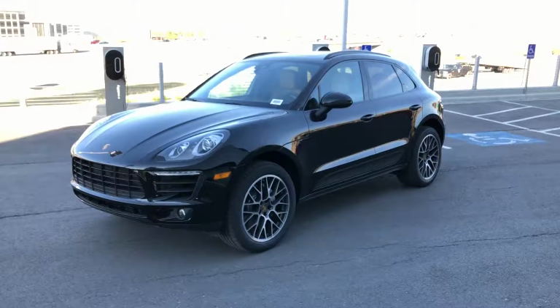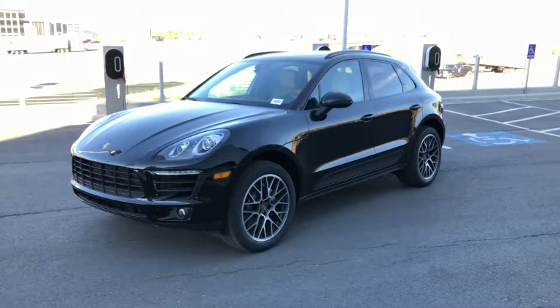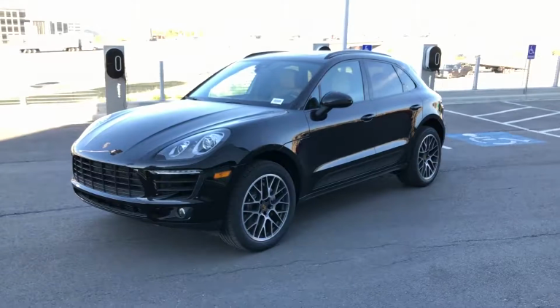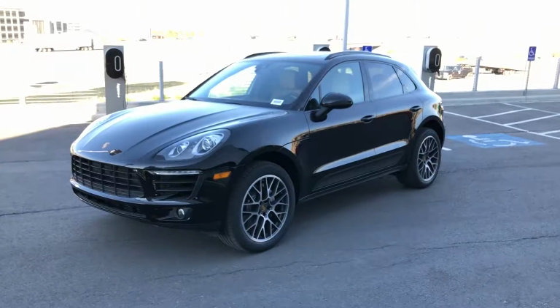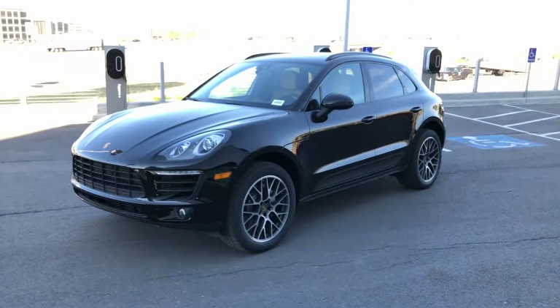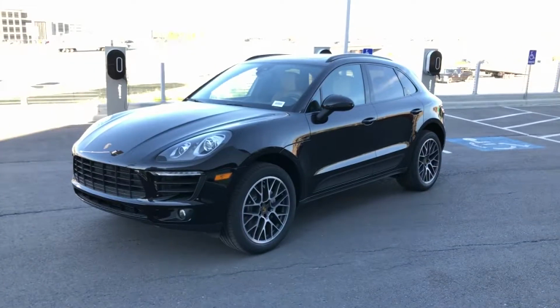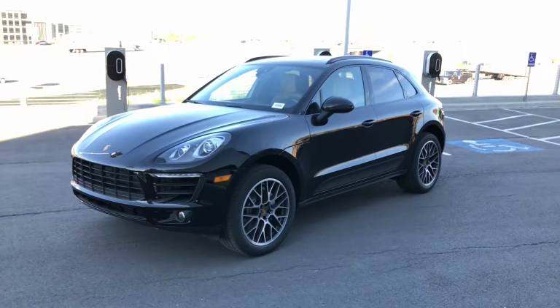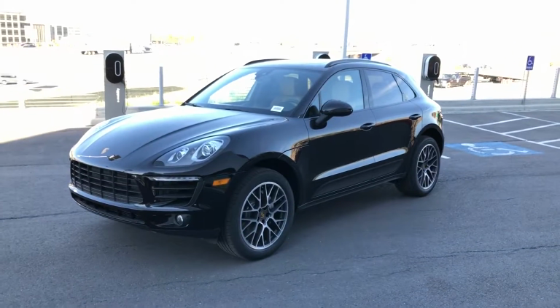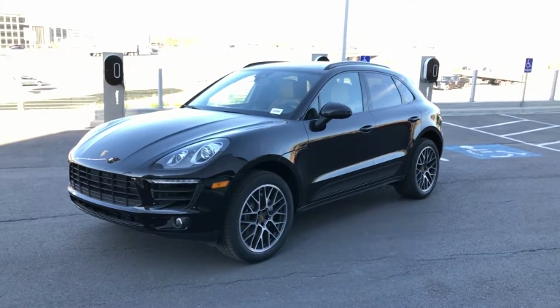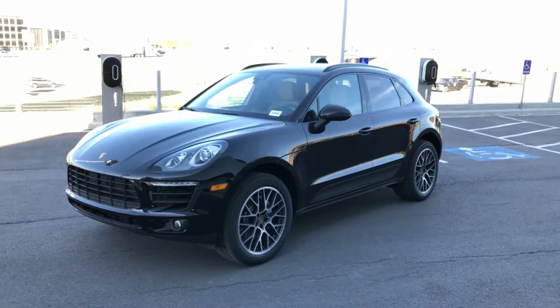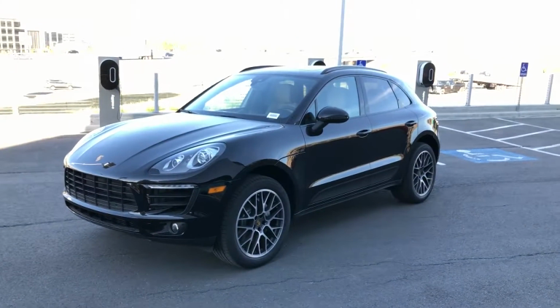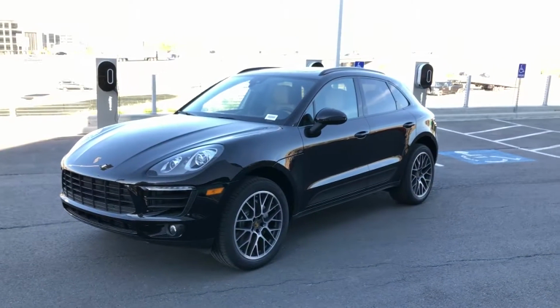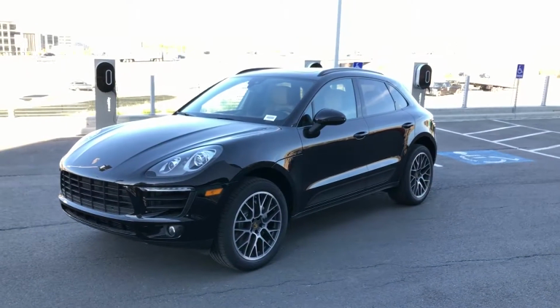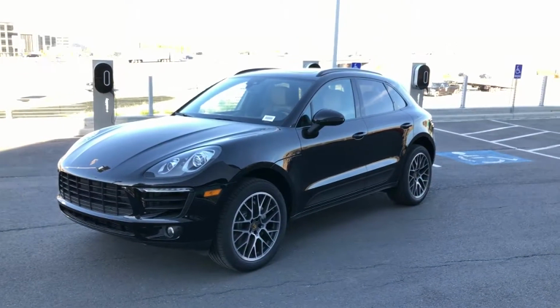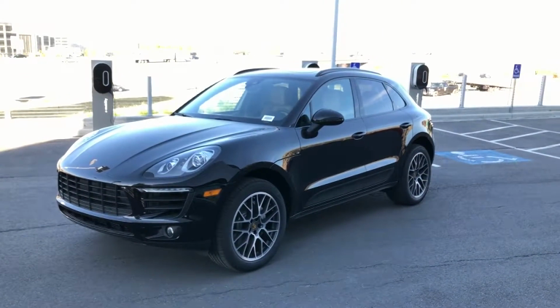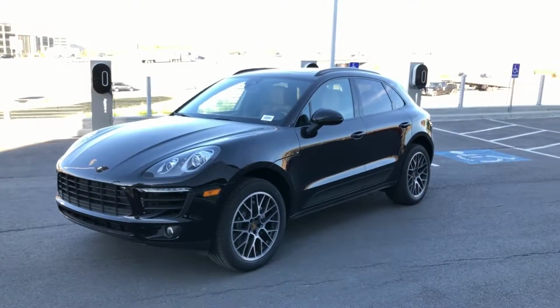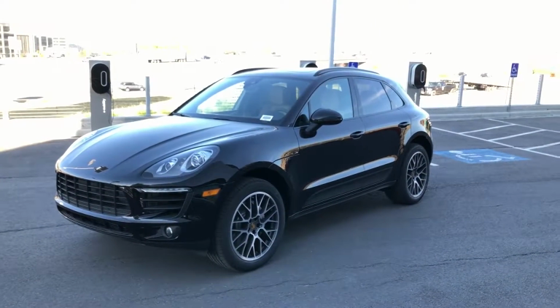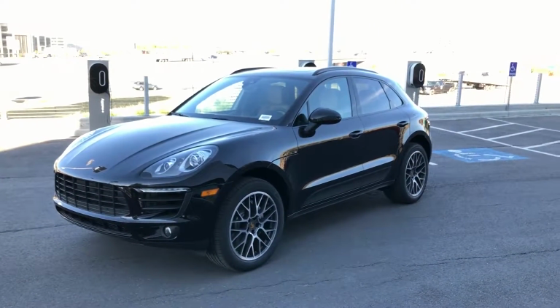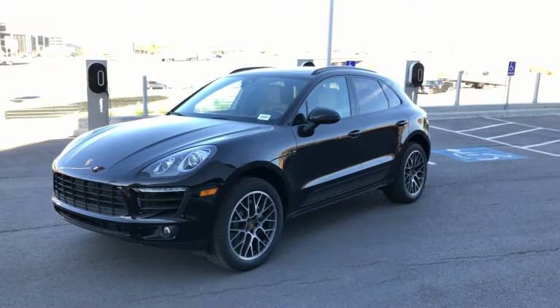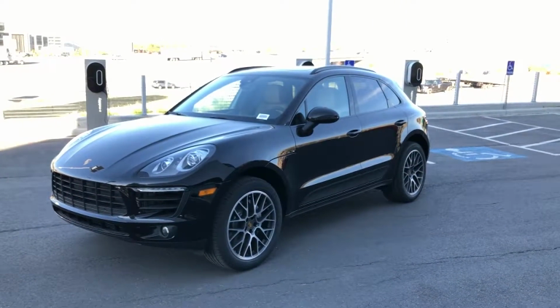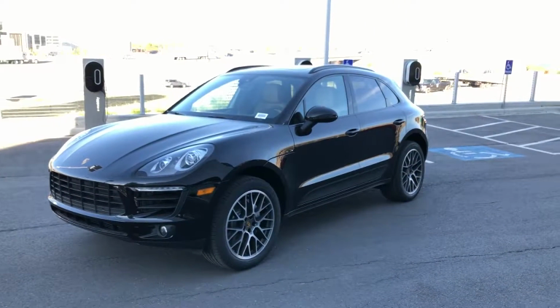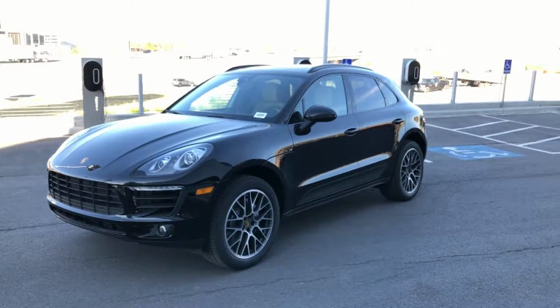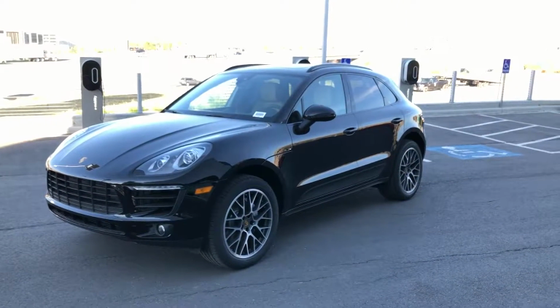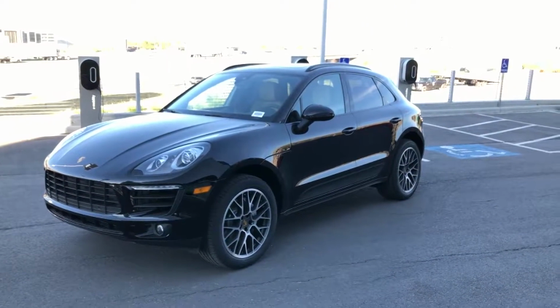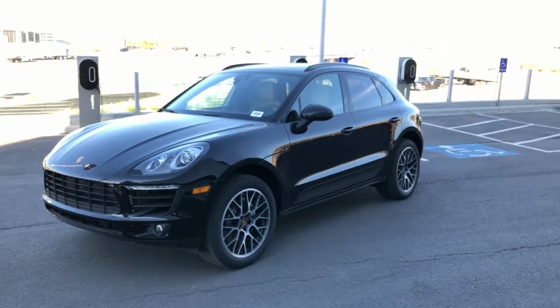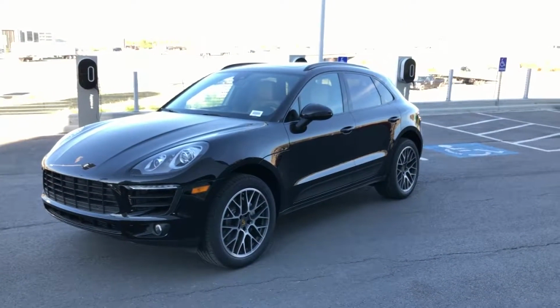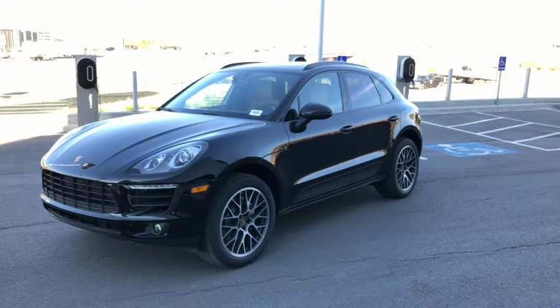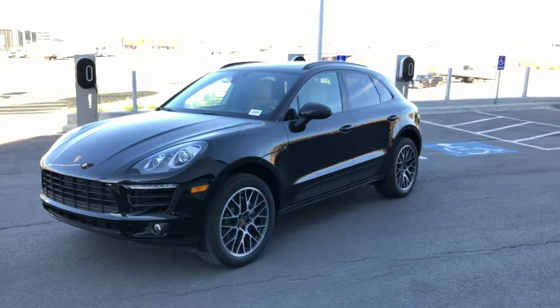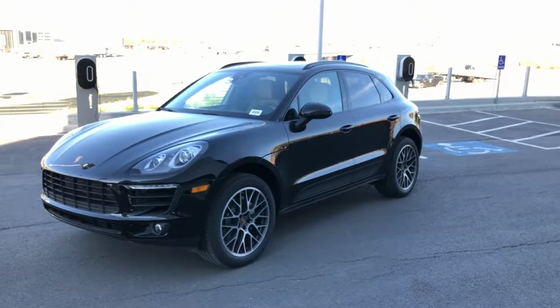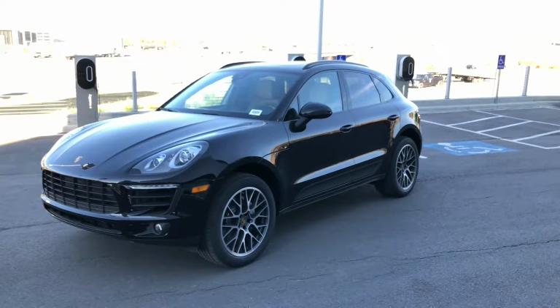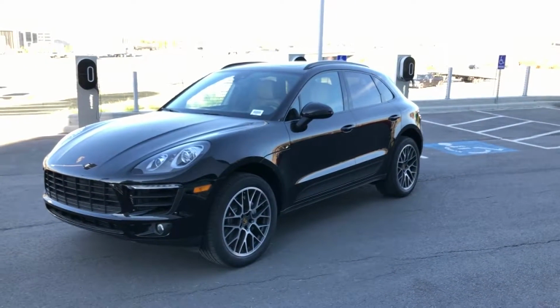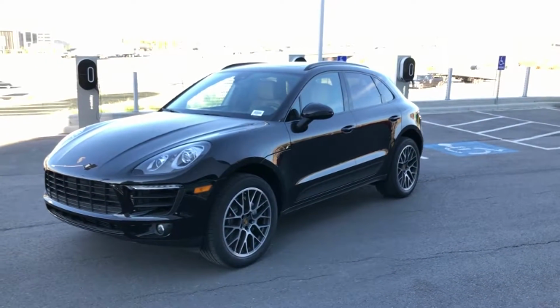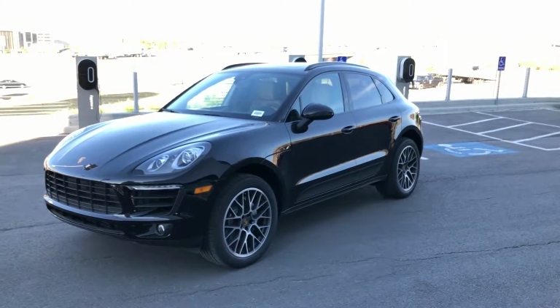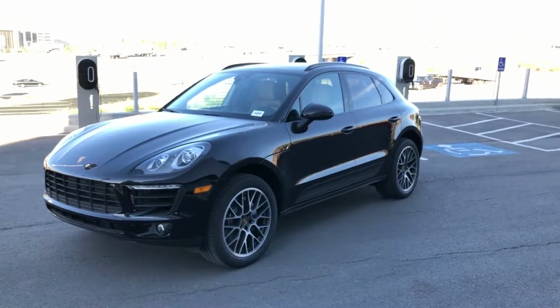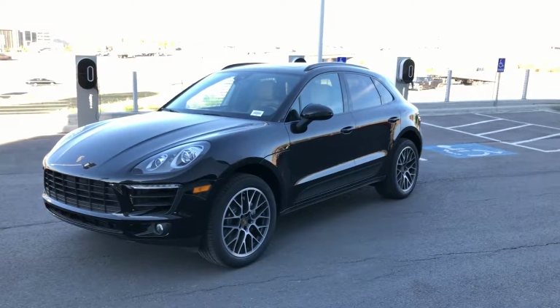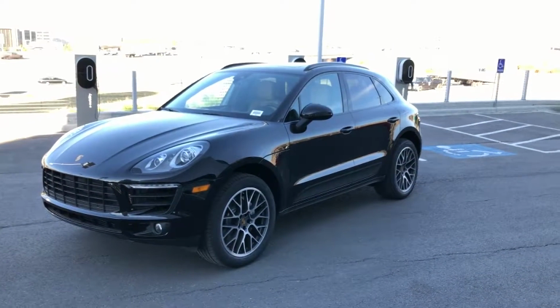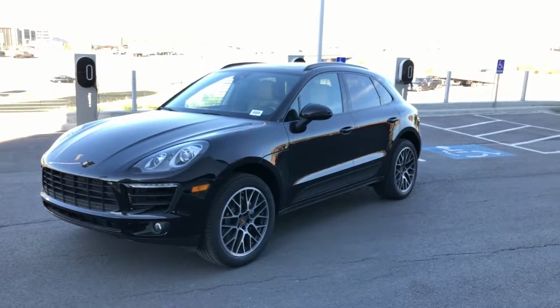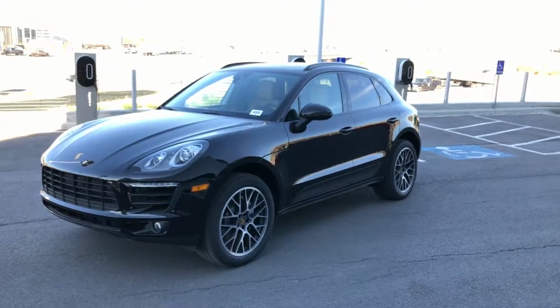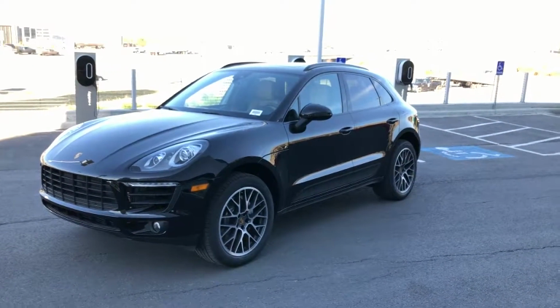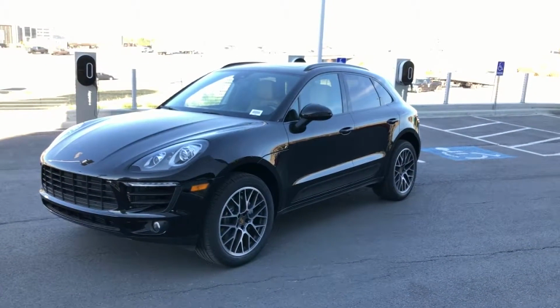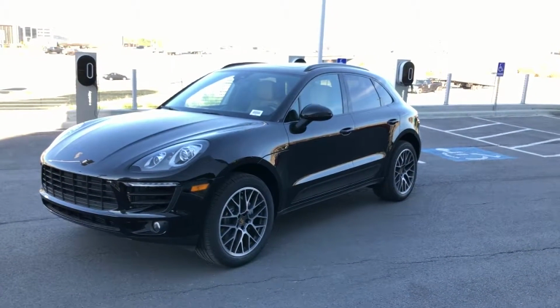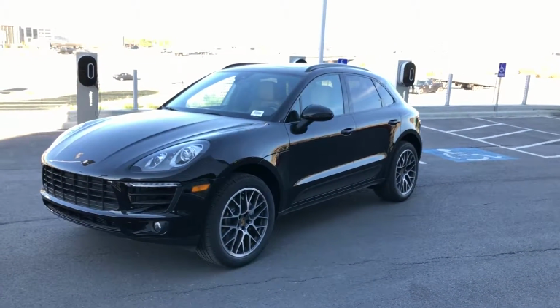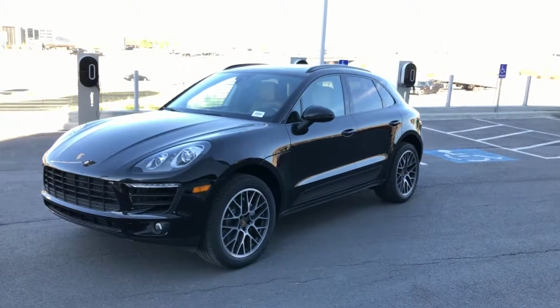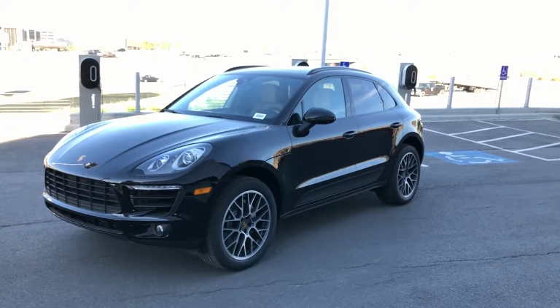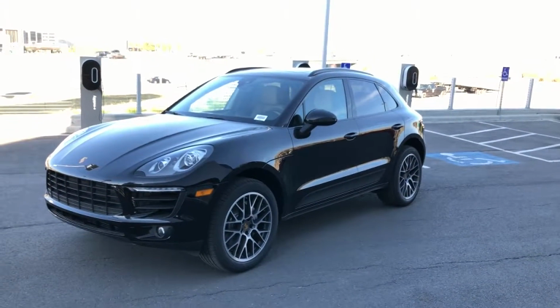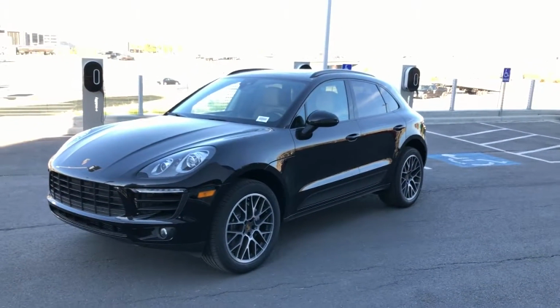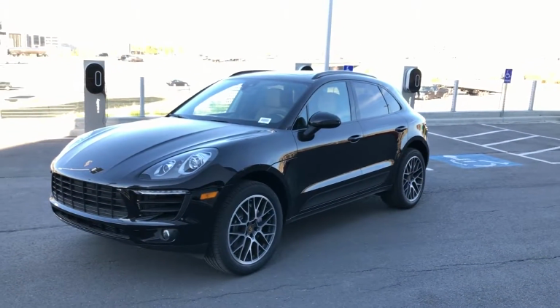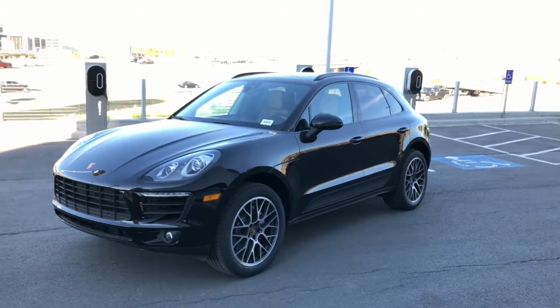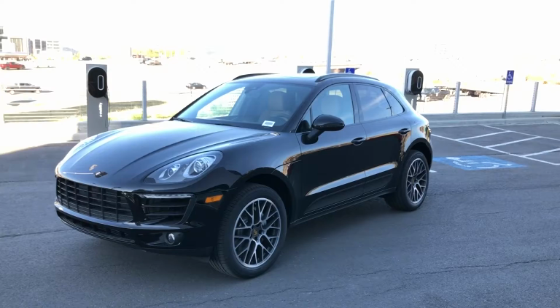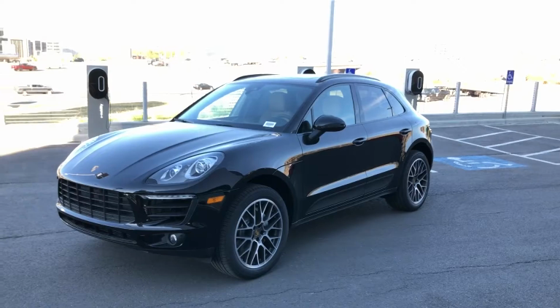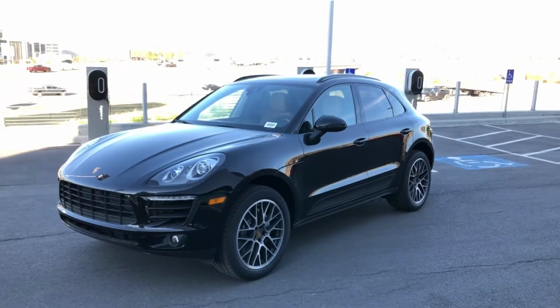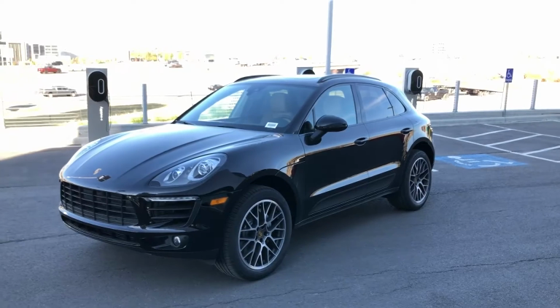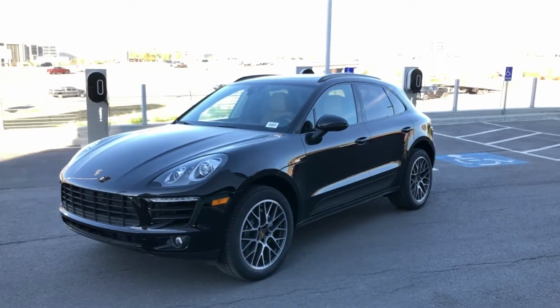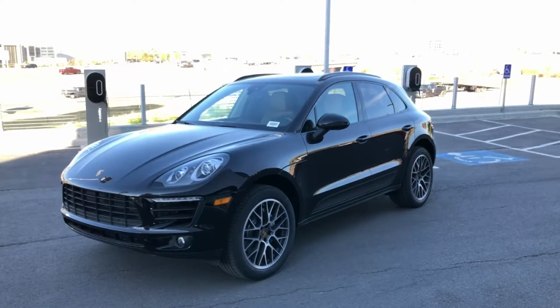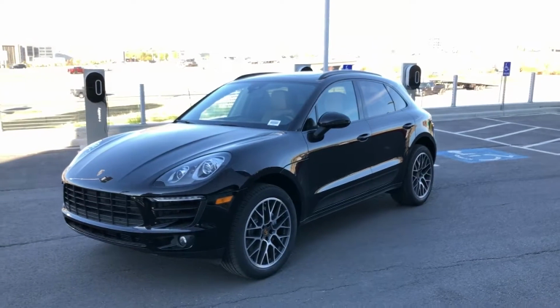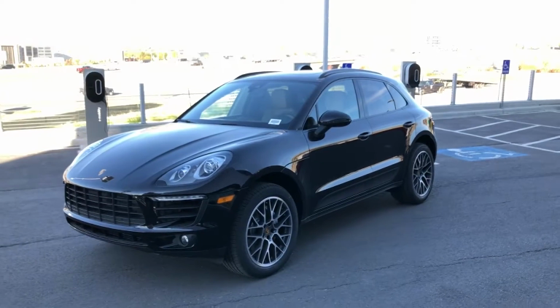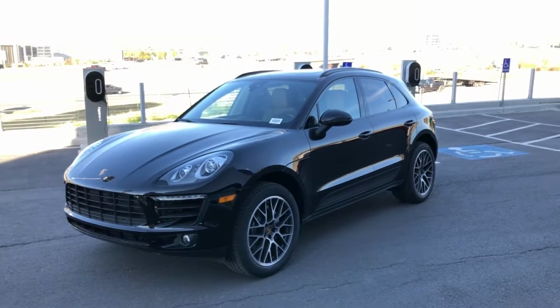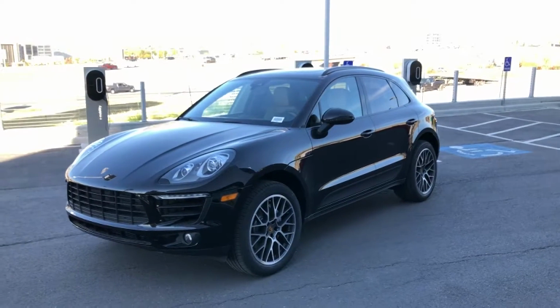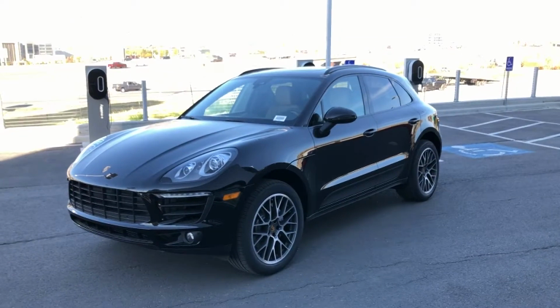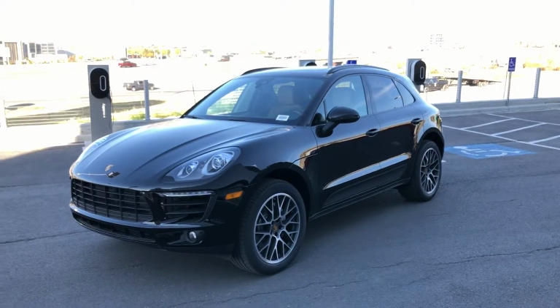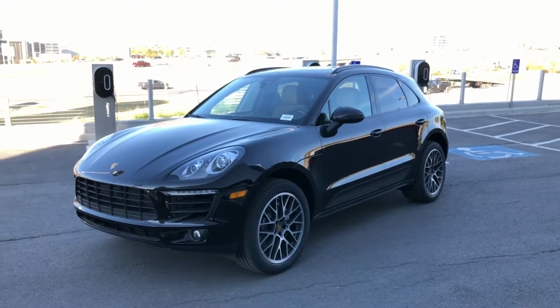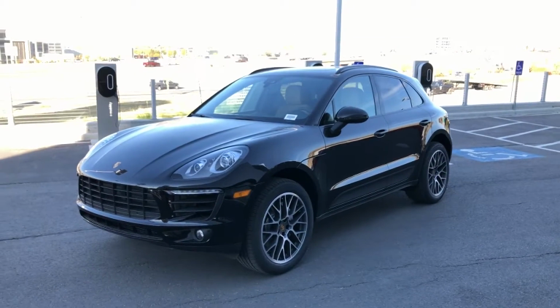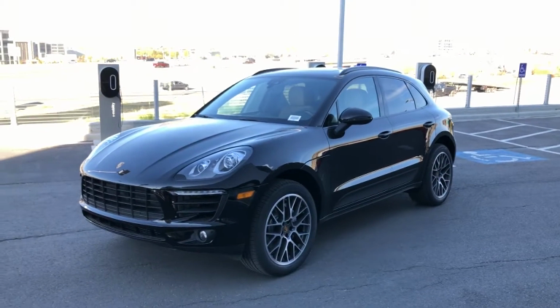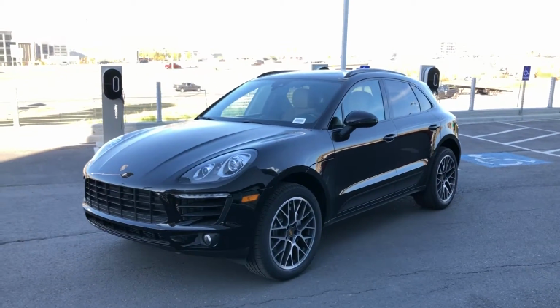Hi Gary, this is Tony at Porsche Lehigh. Just wanted to give you a video overview of the Macan S that you inquired about.